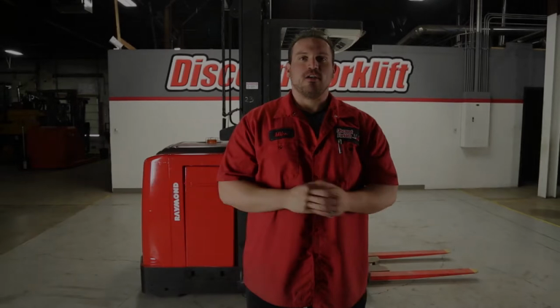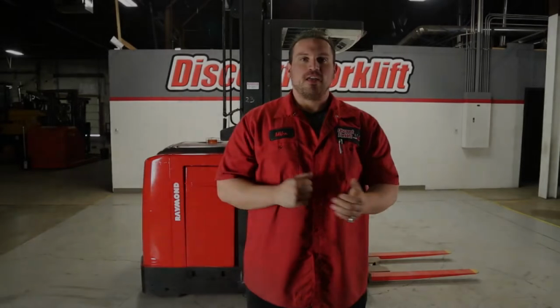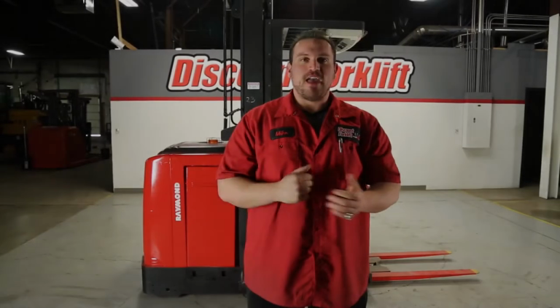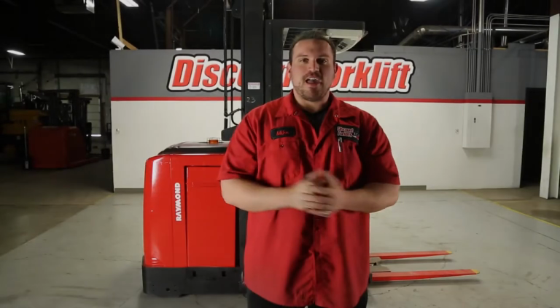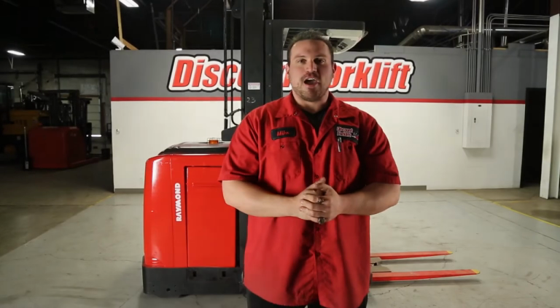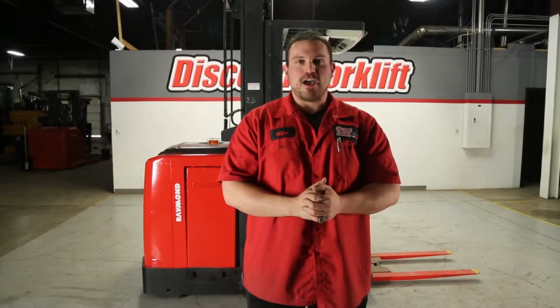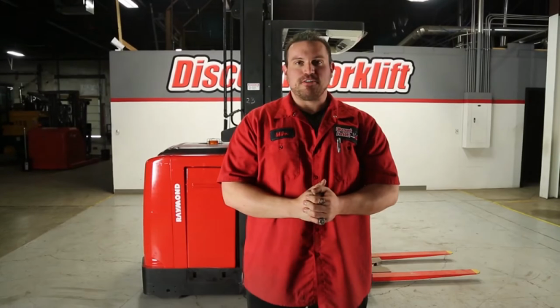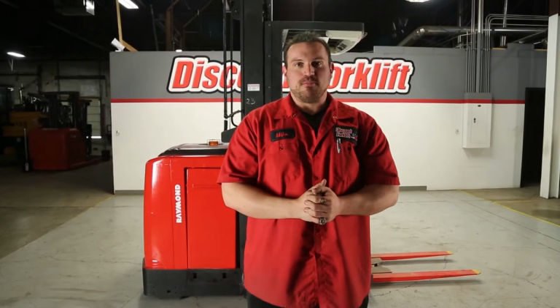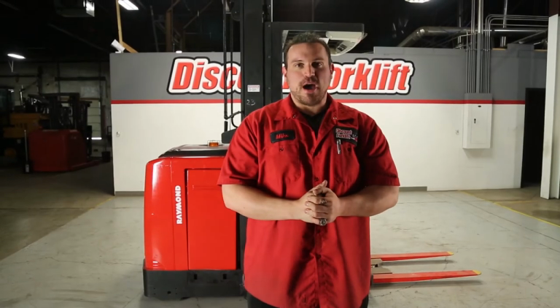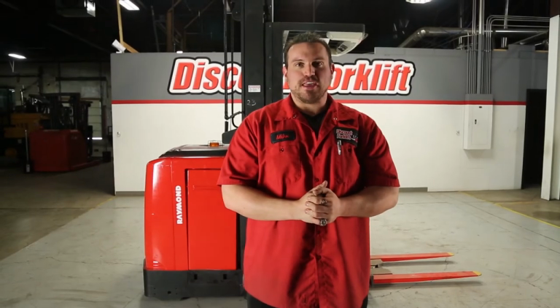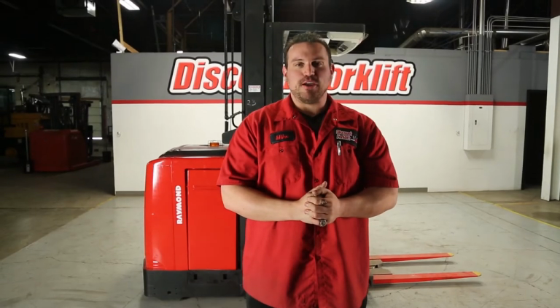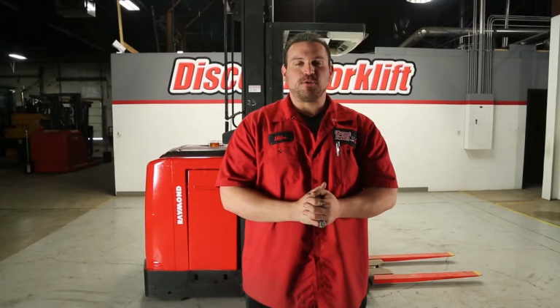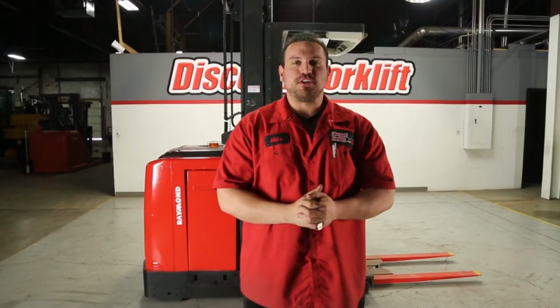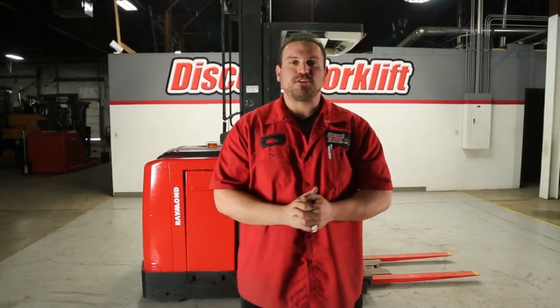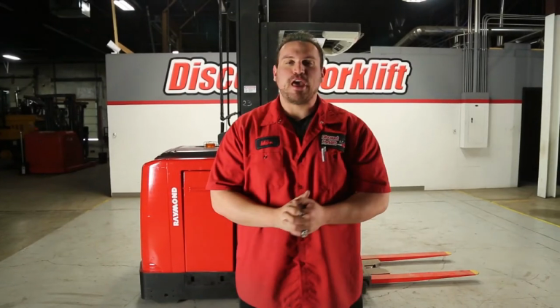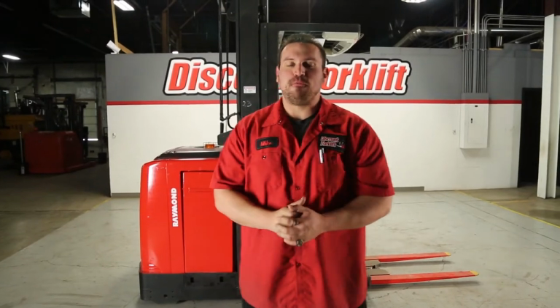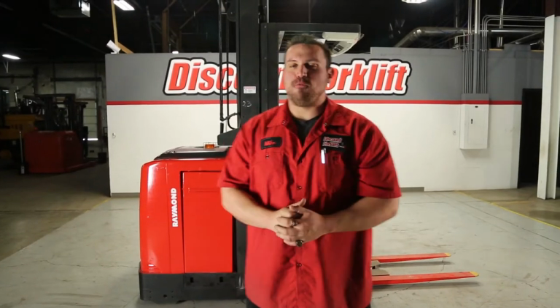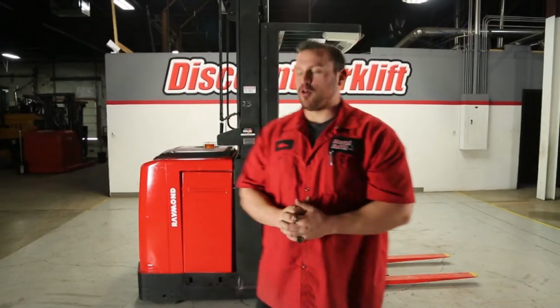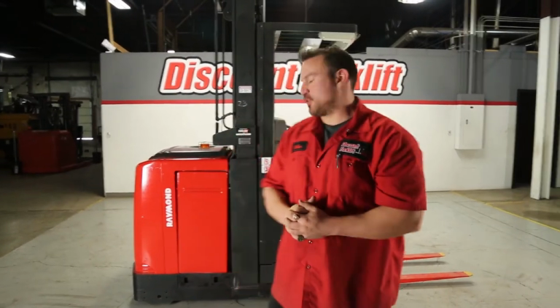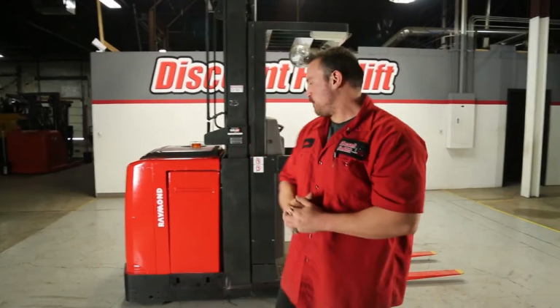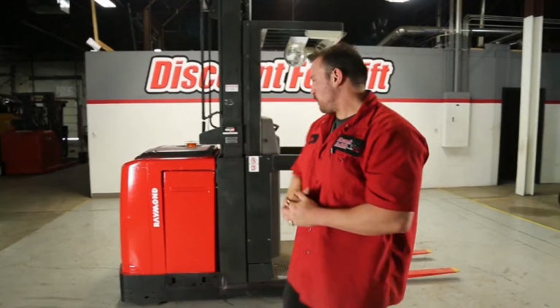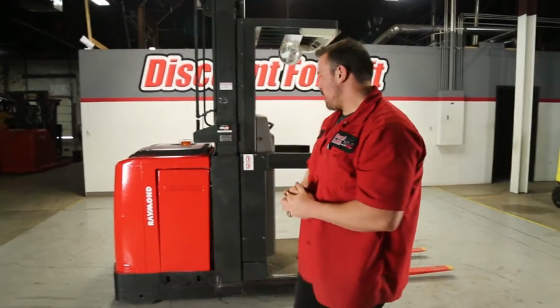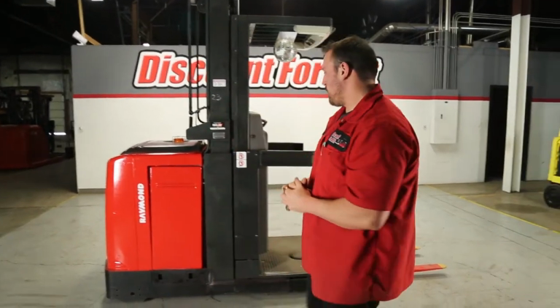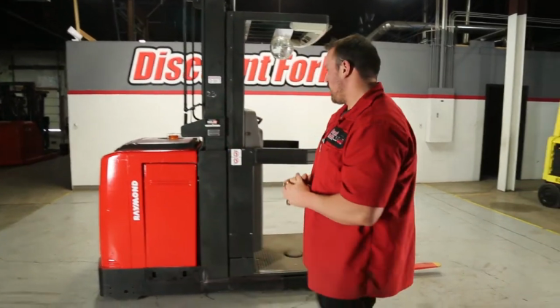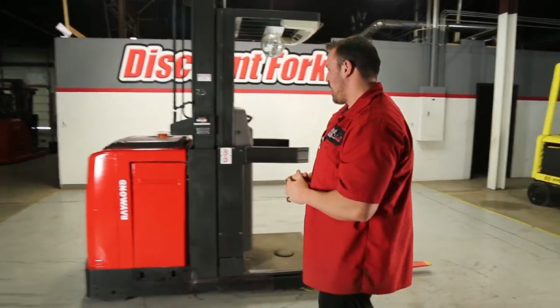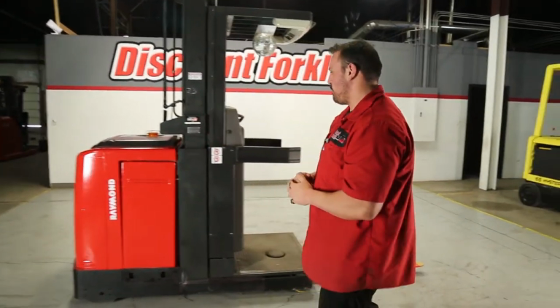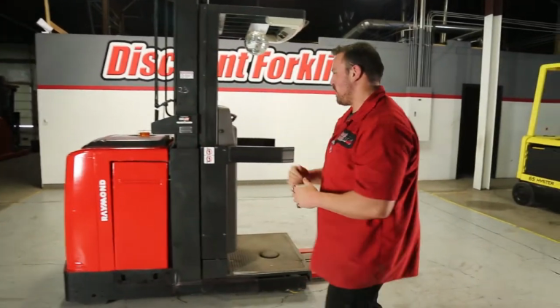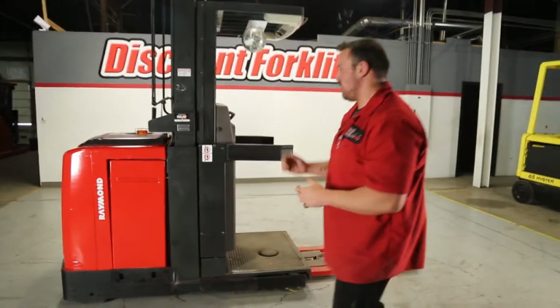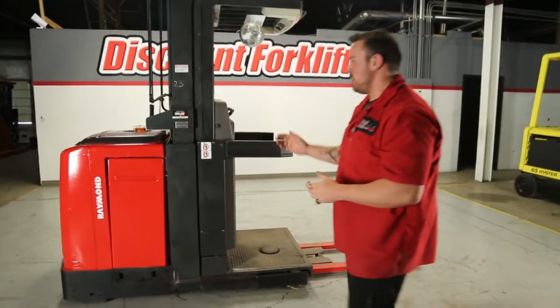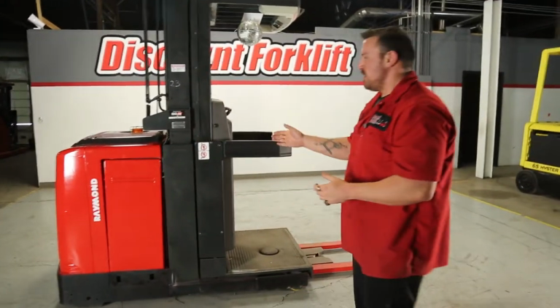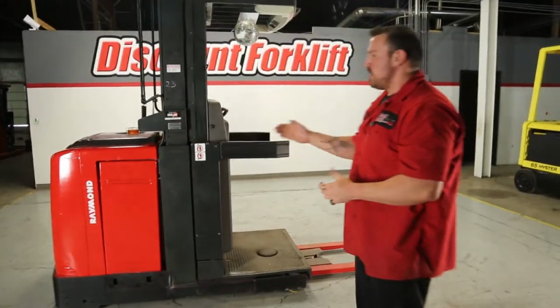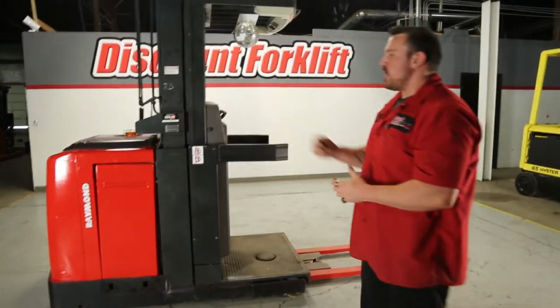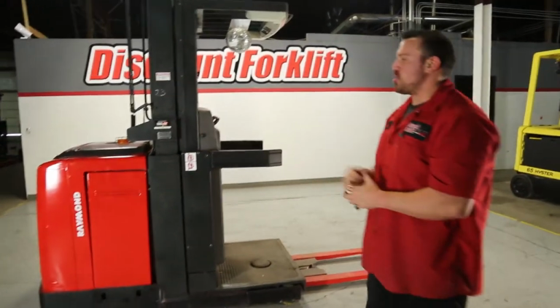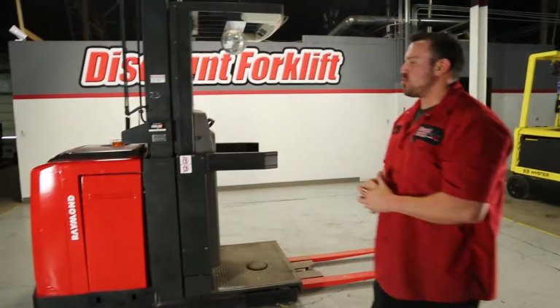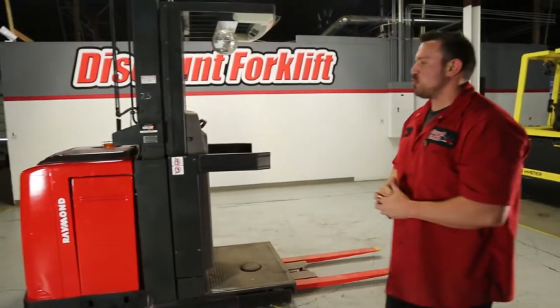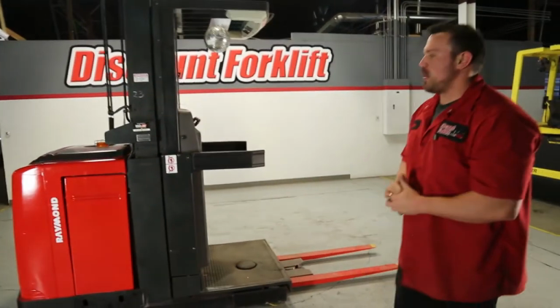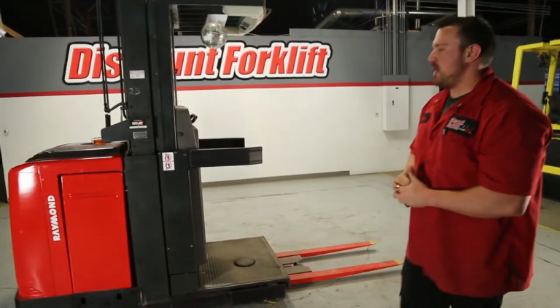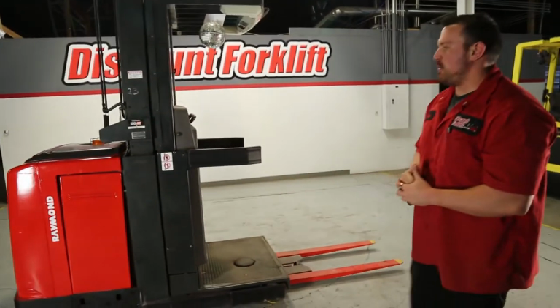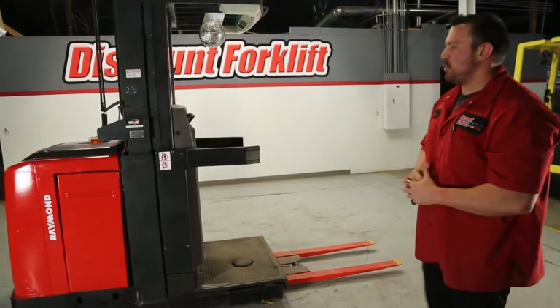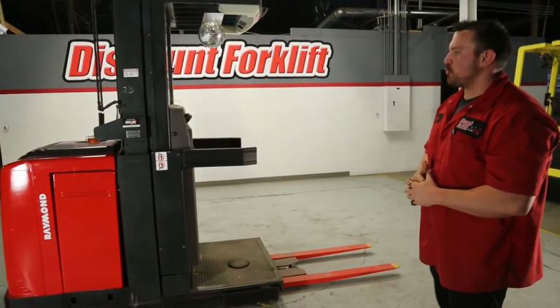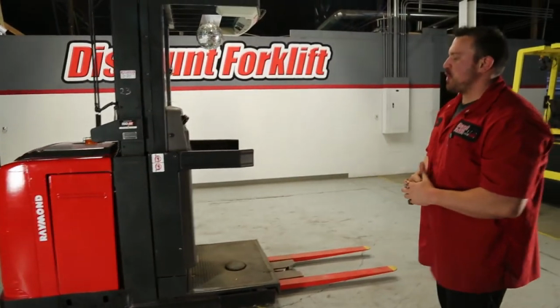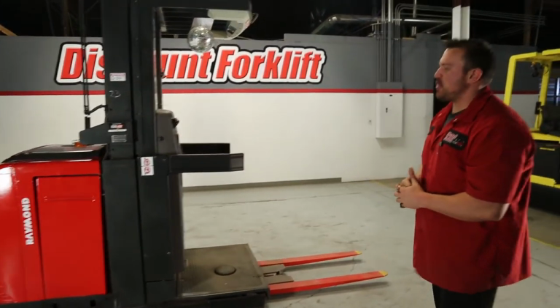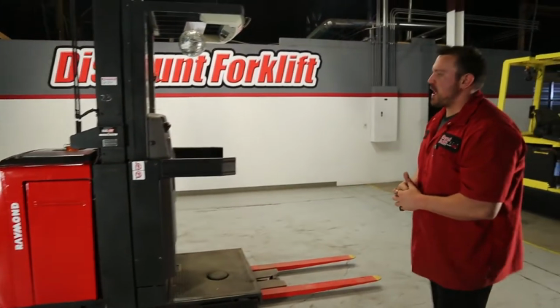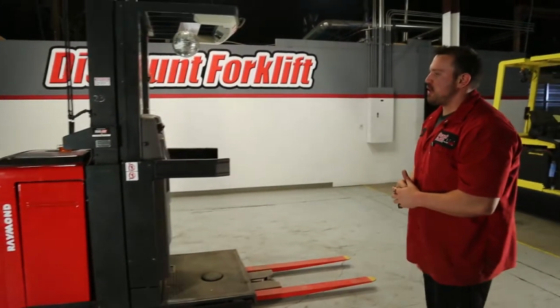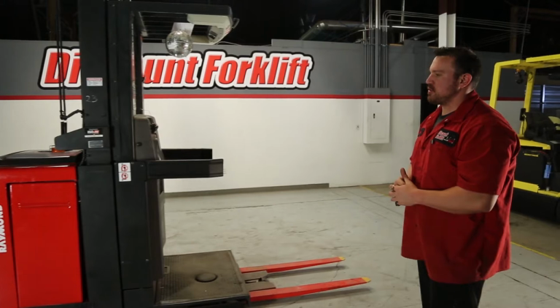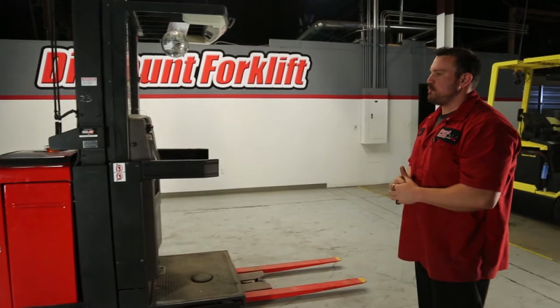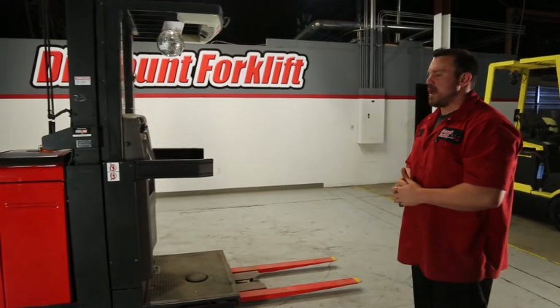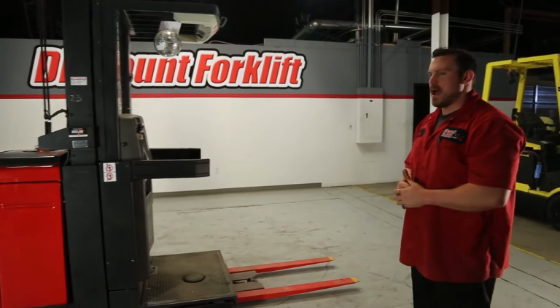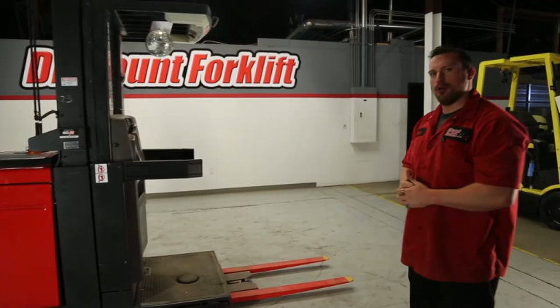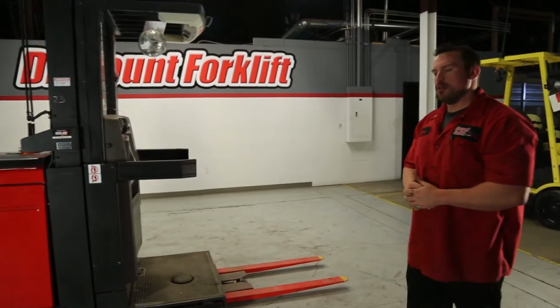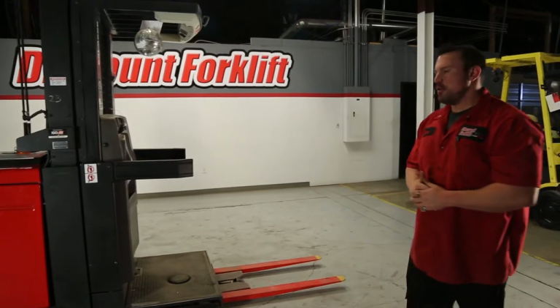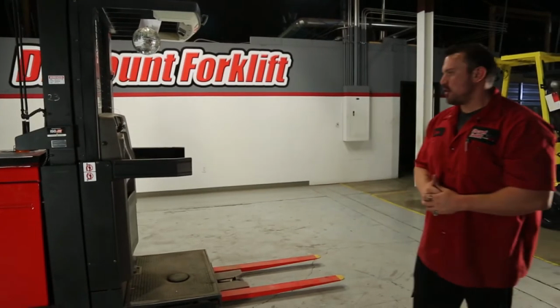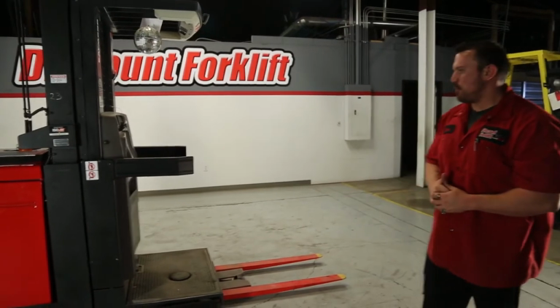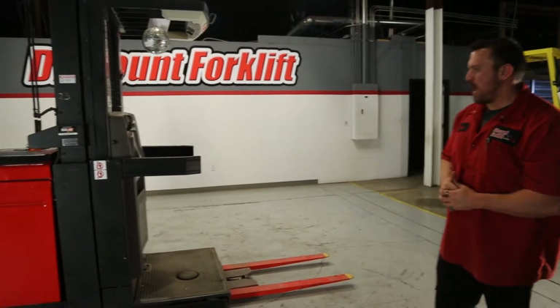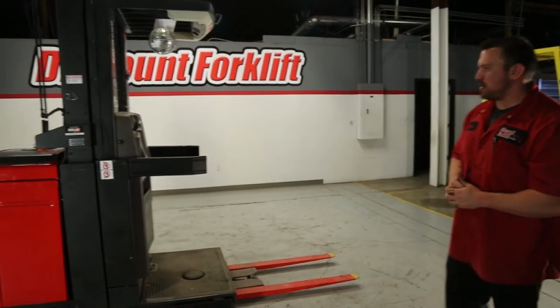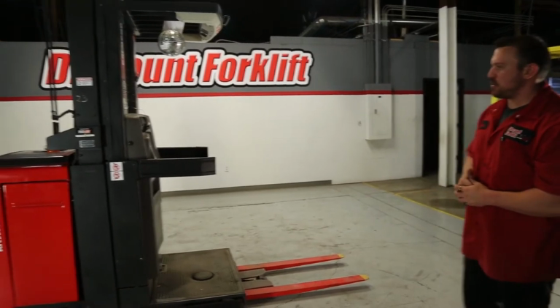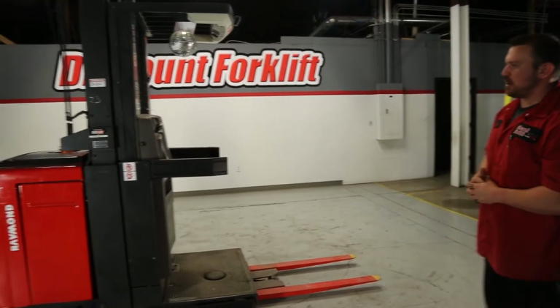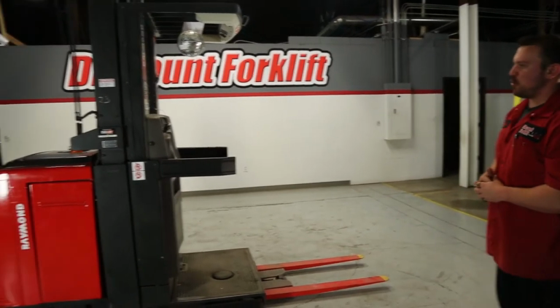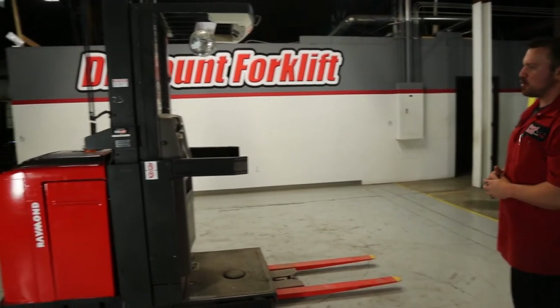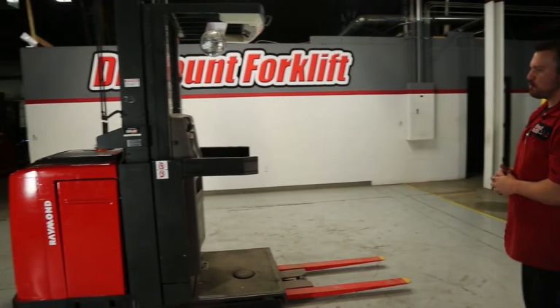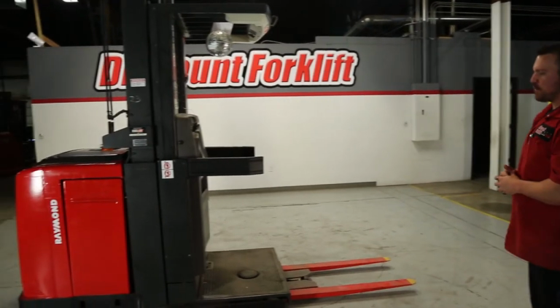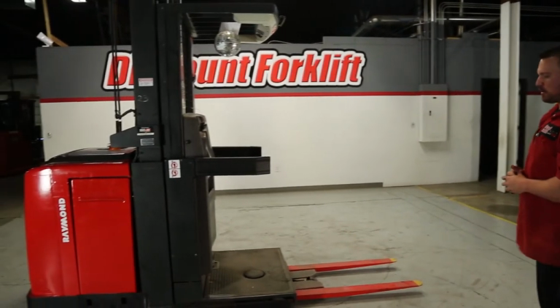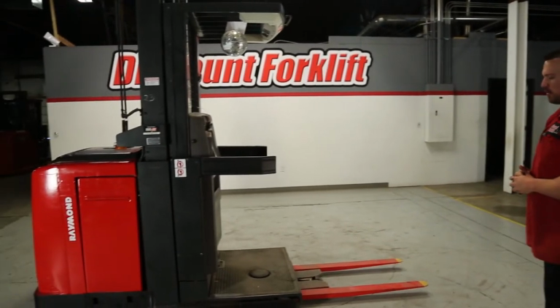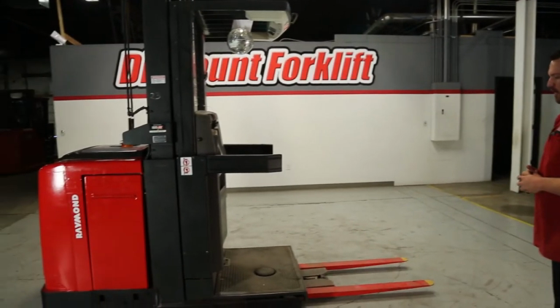Hey guys, Mike here with Discount Forklift. Right behind me is your Raymond 3,000 pound capacity order picker.